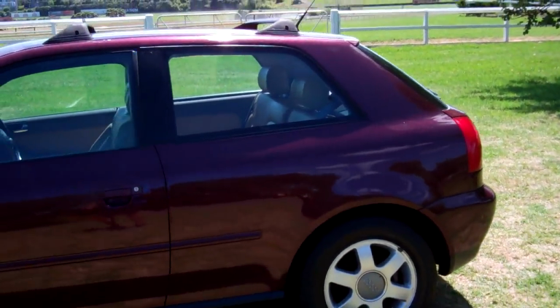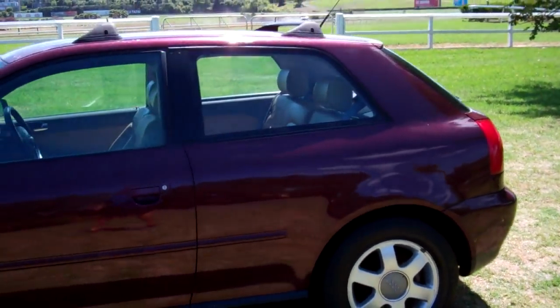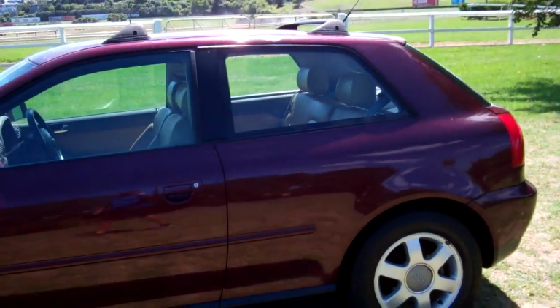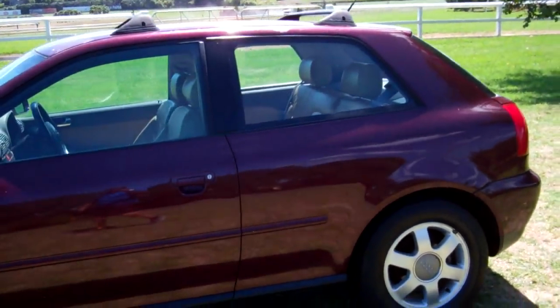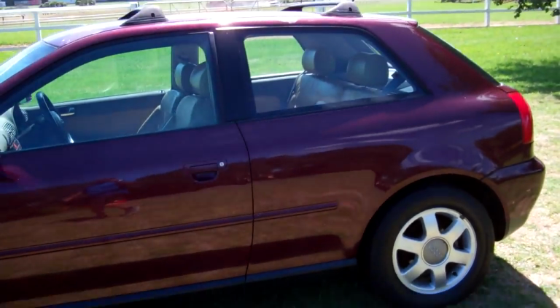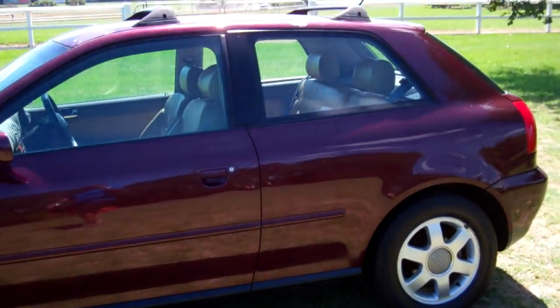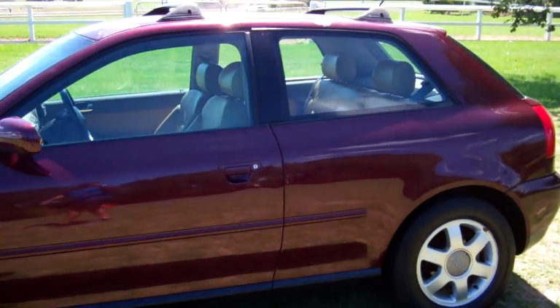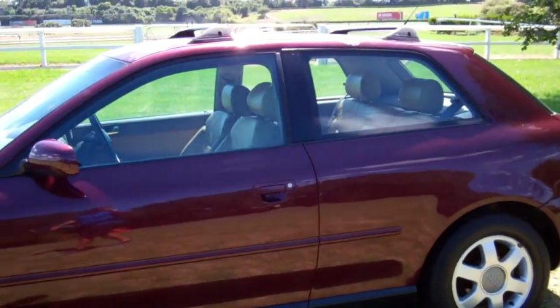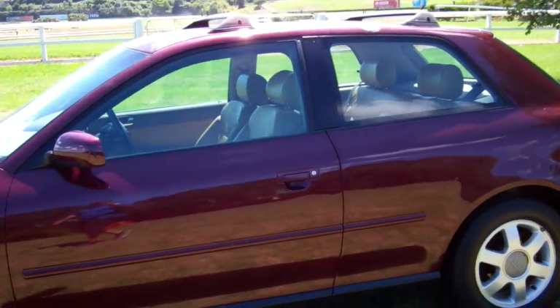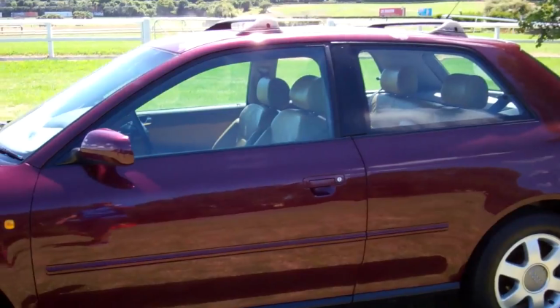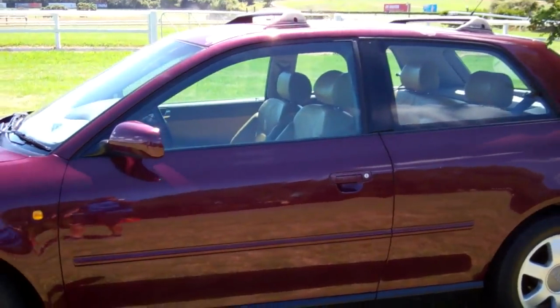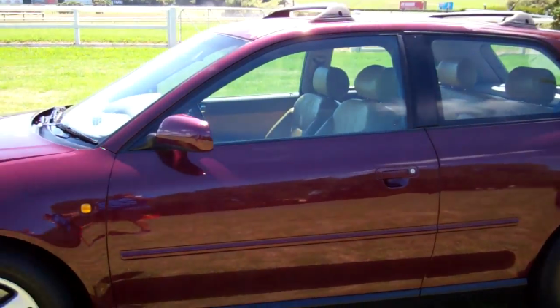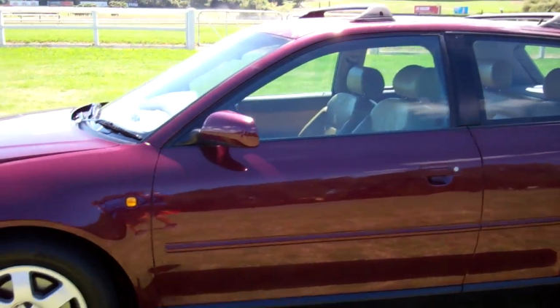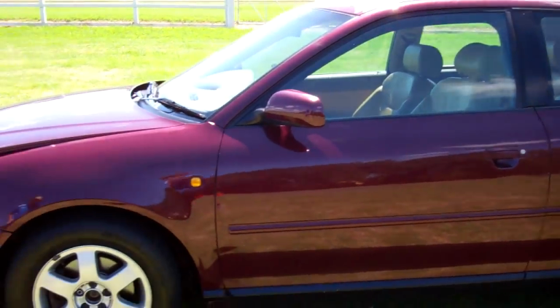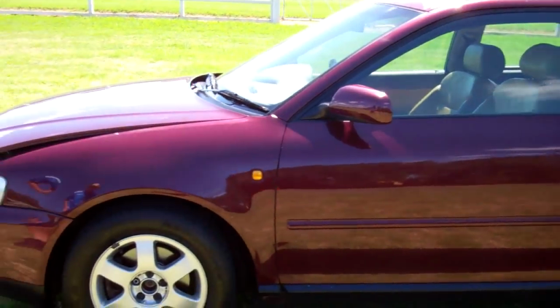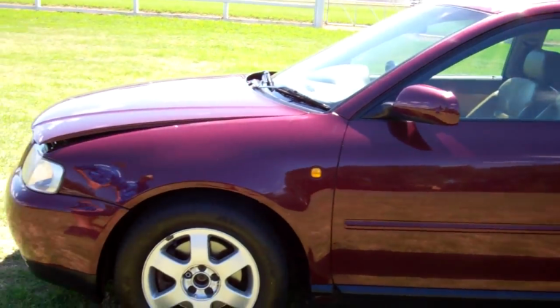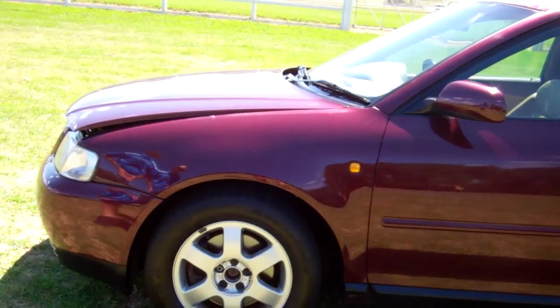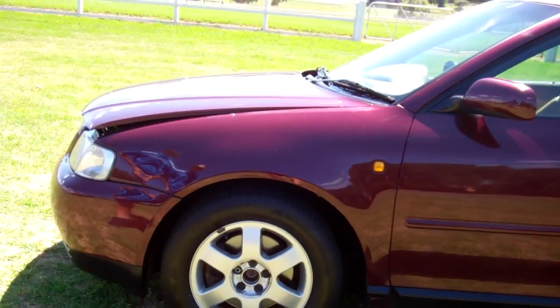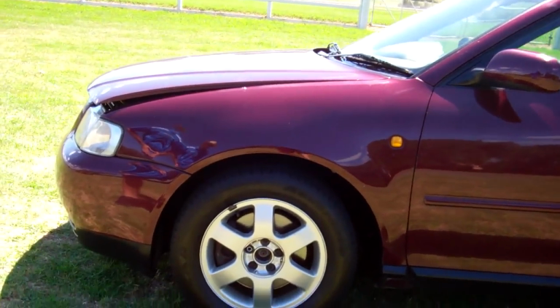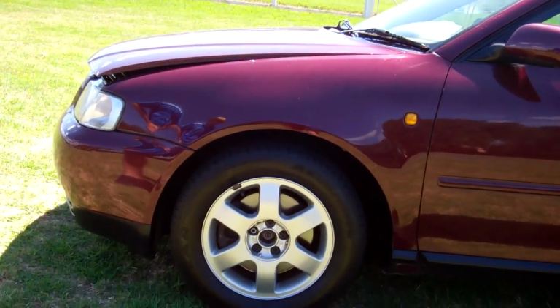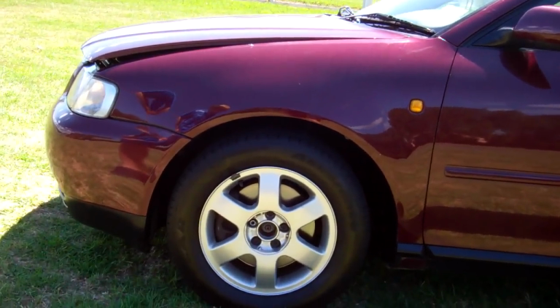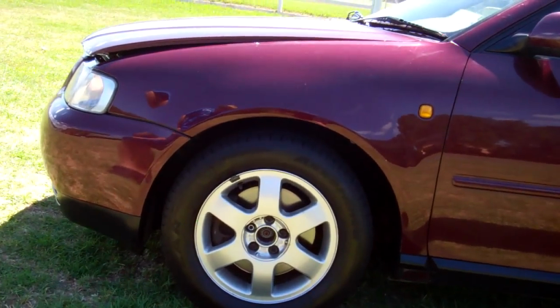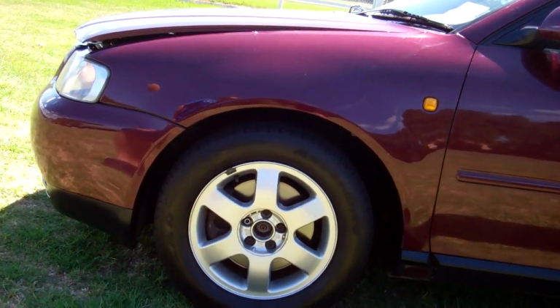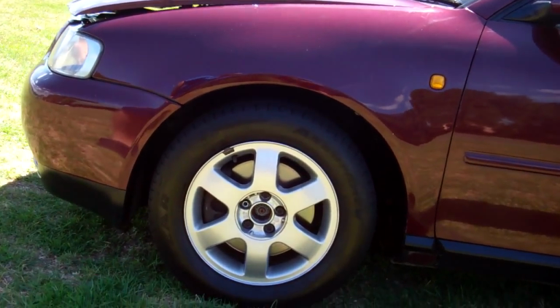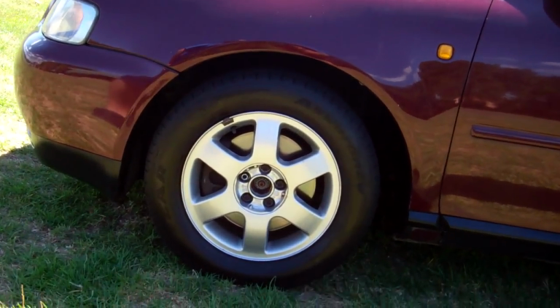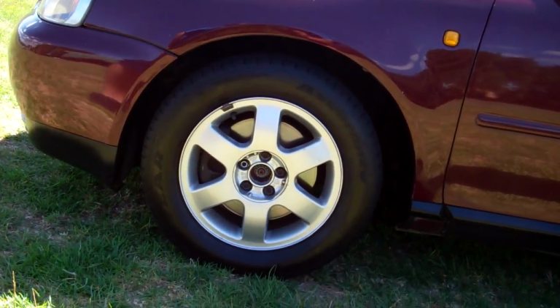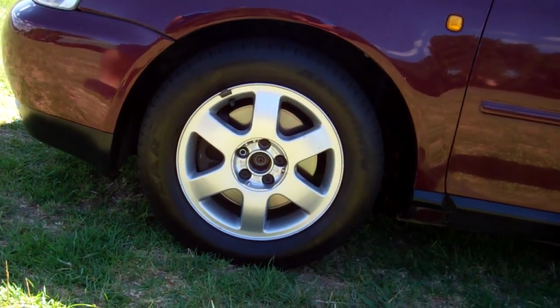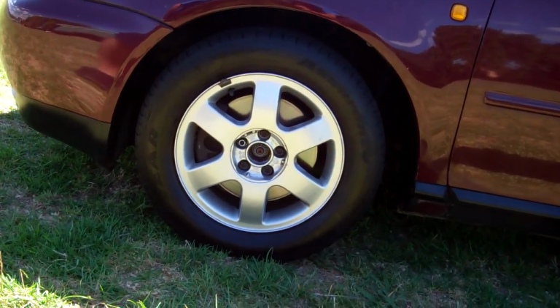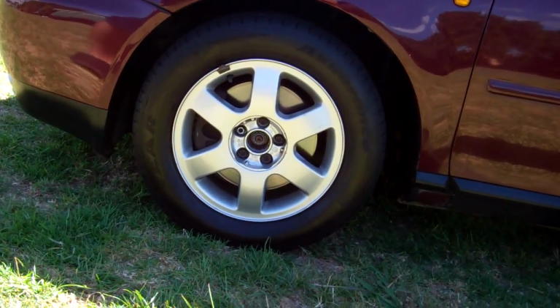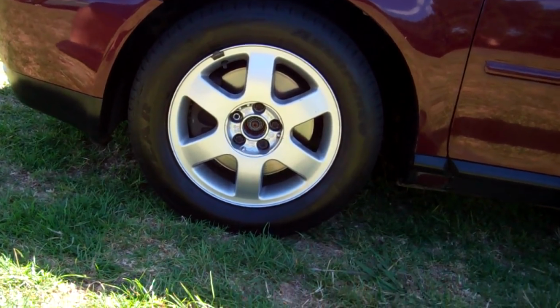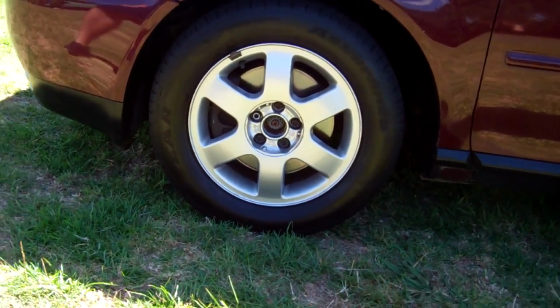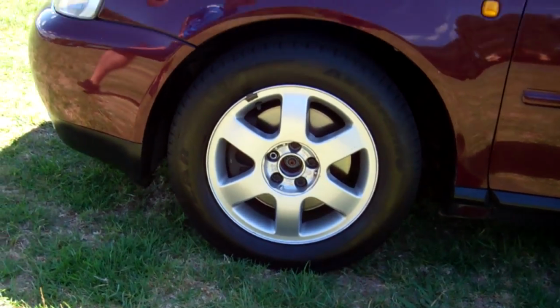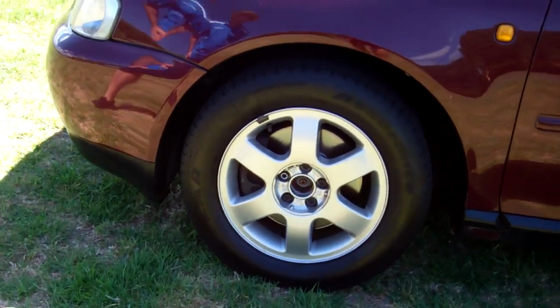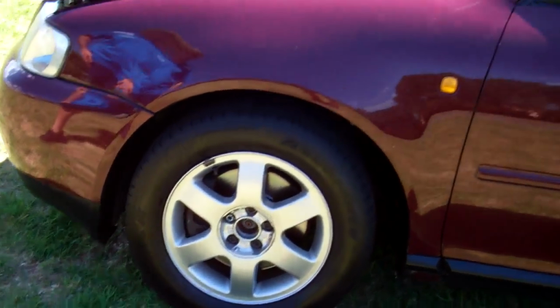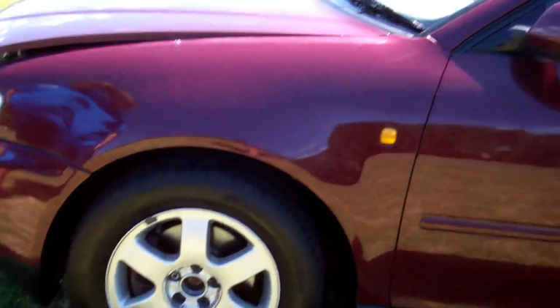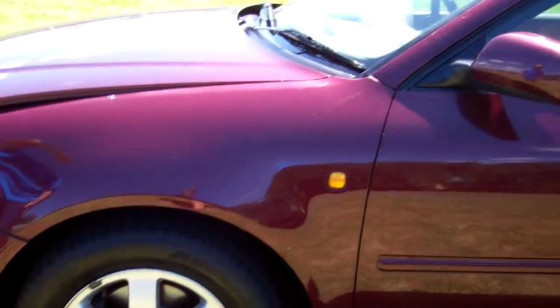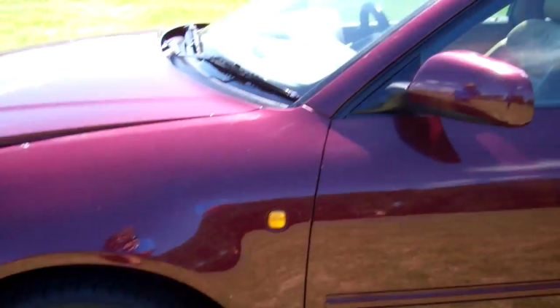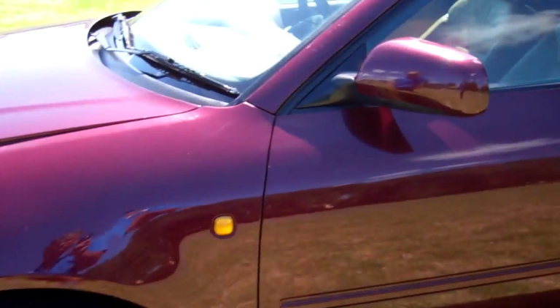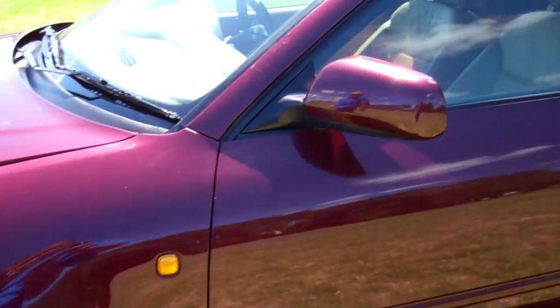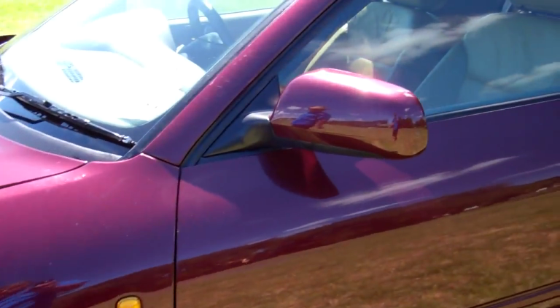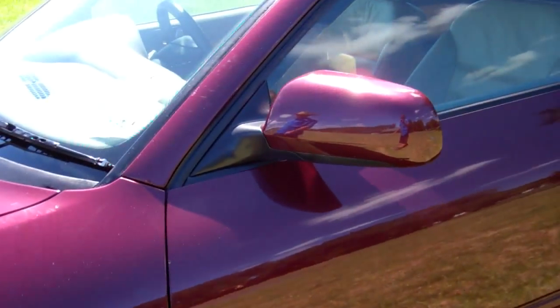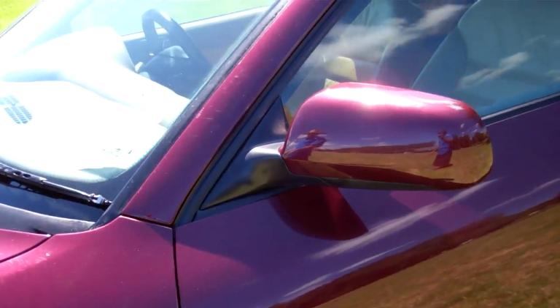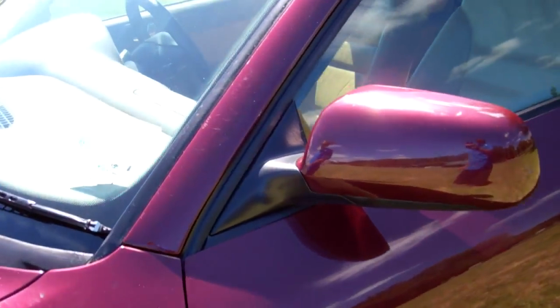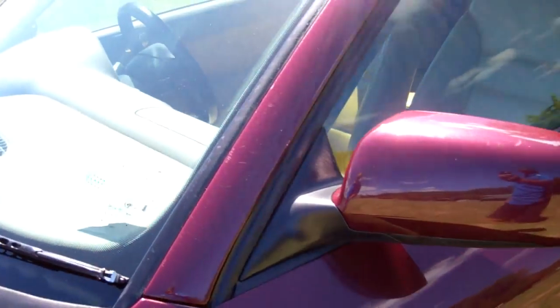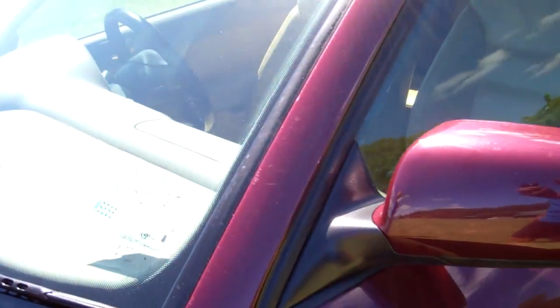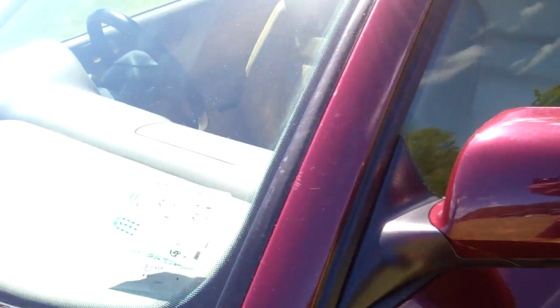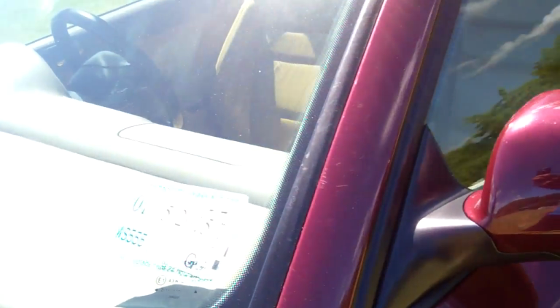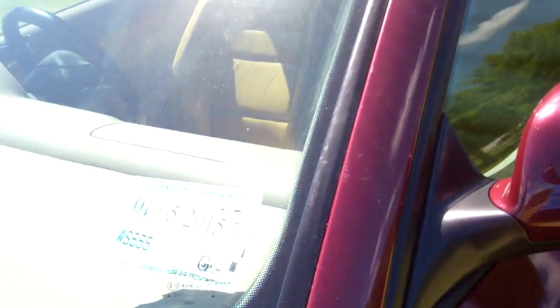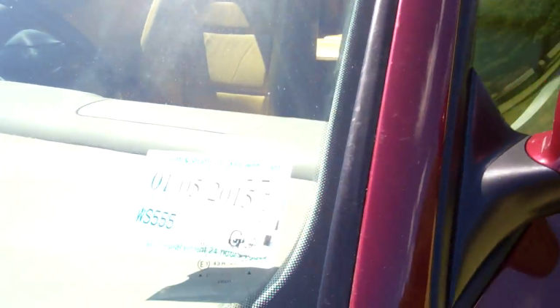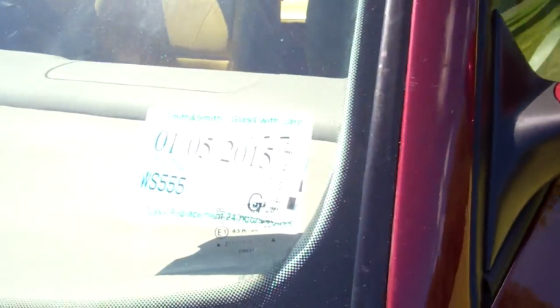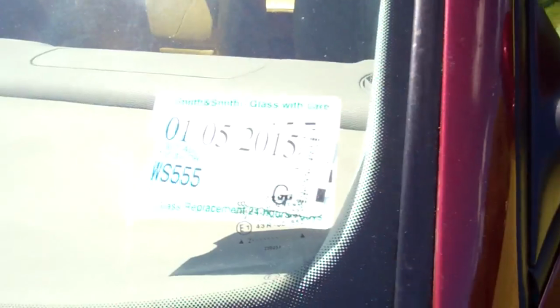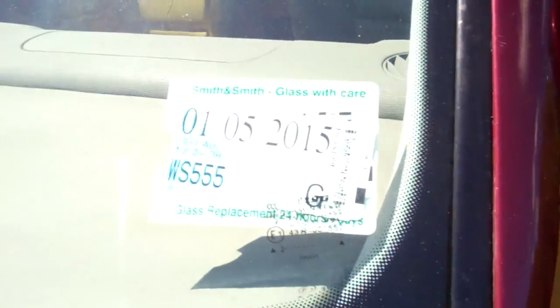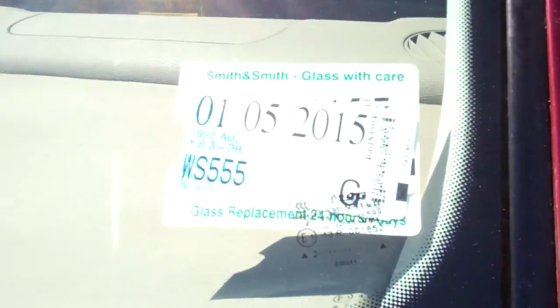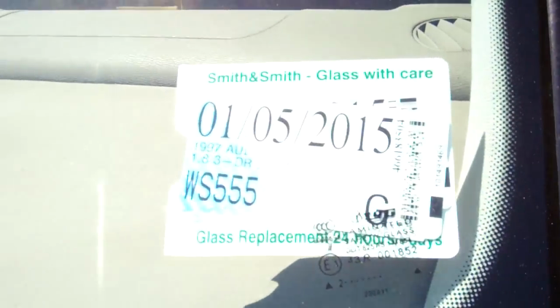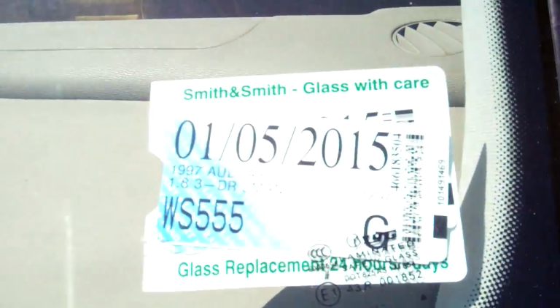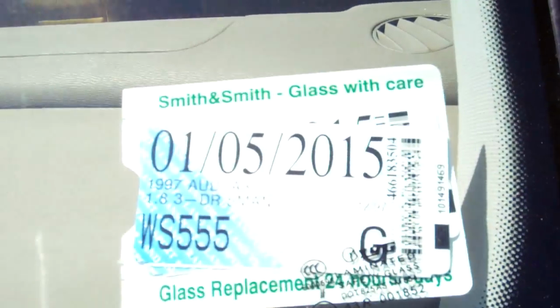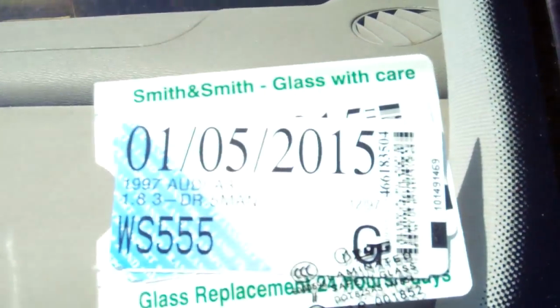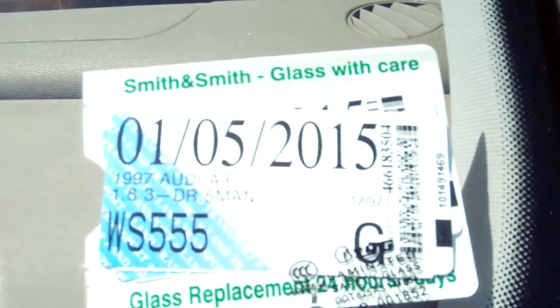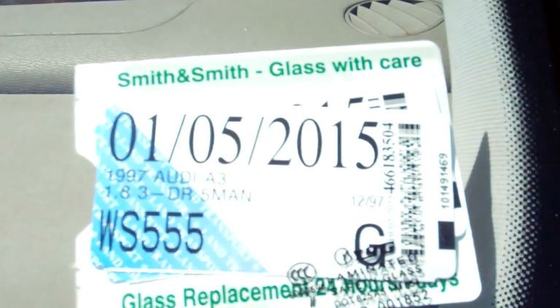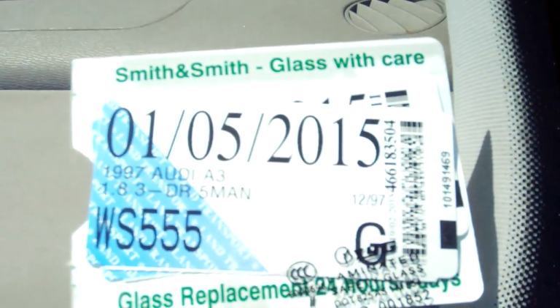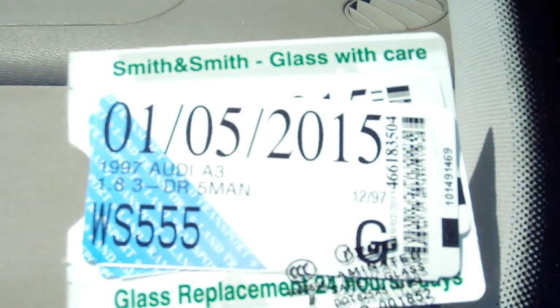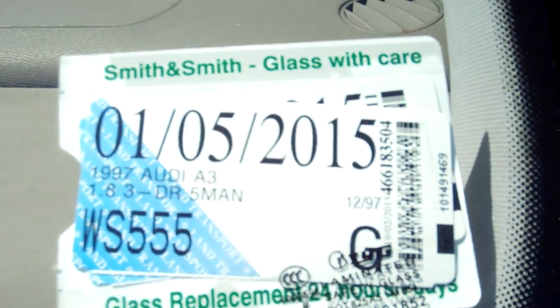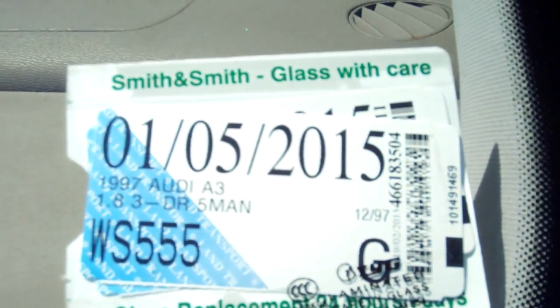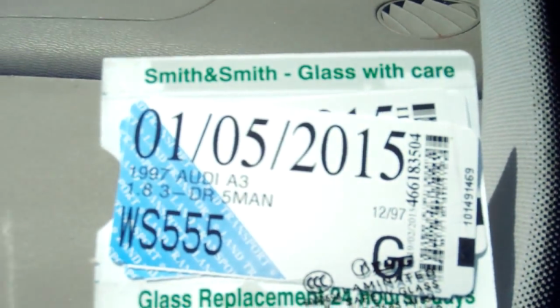It's on a set of factory alloy wheels, 15 inch size. It's registered through to the 5th month of 2015.